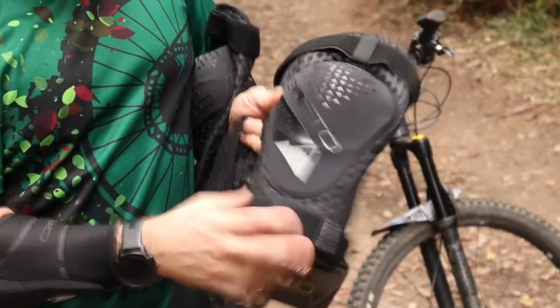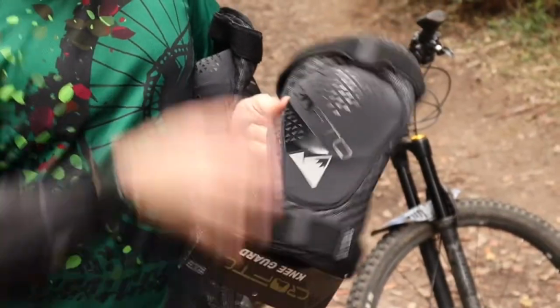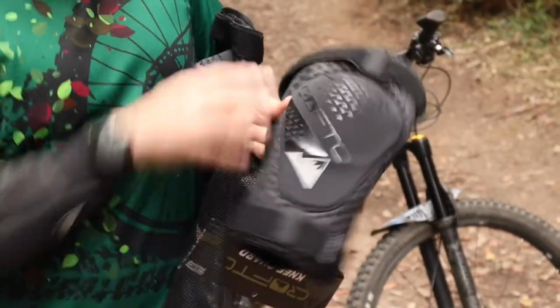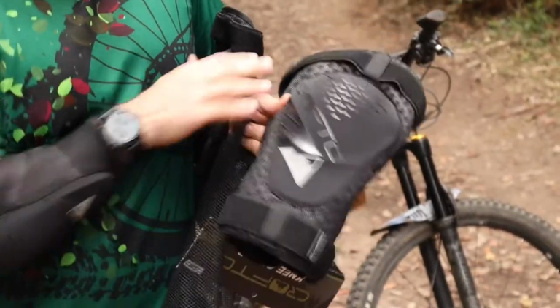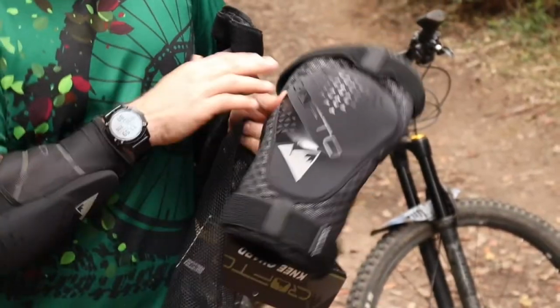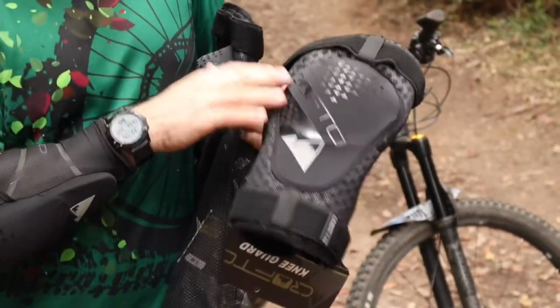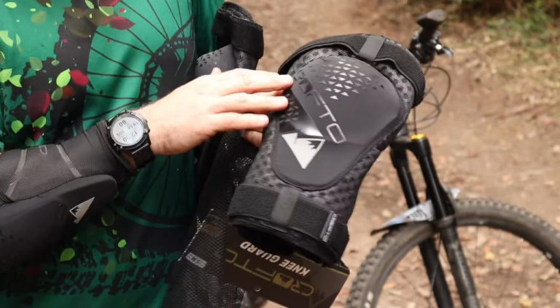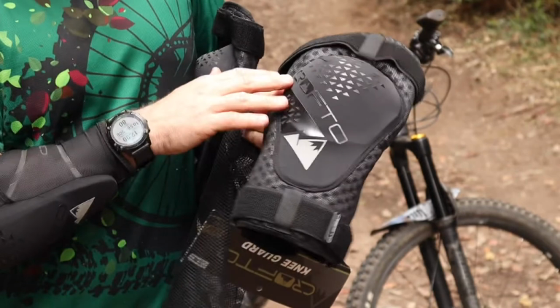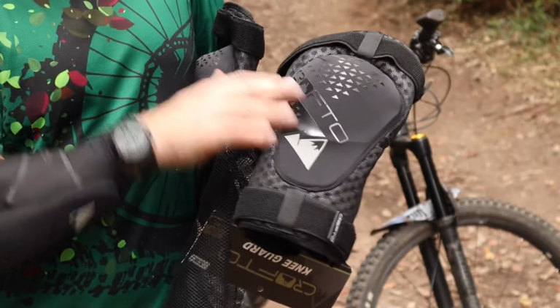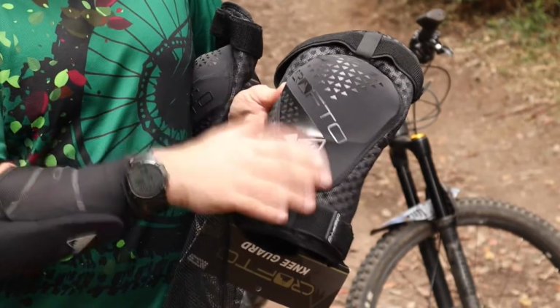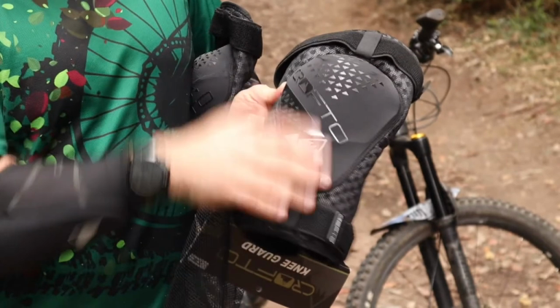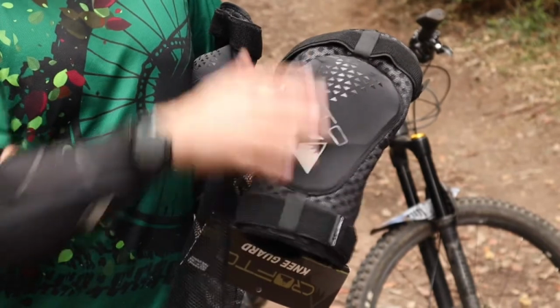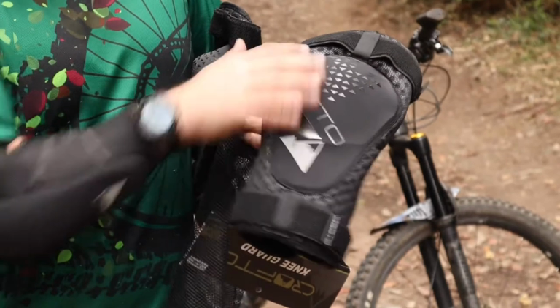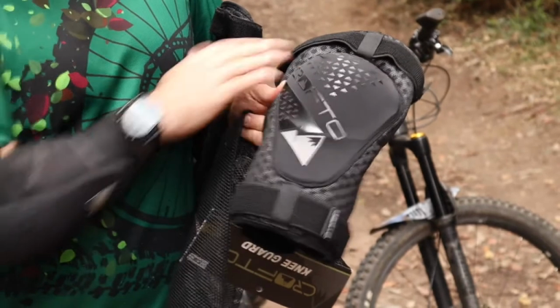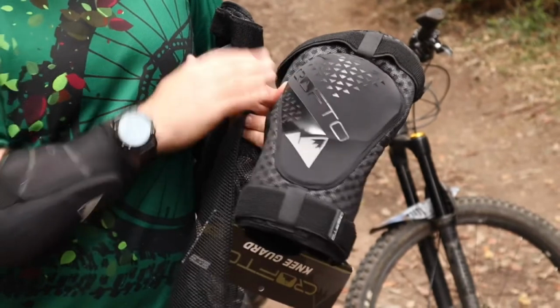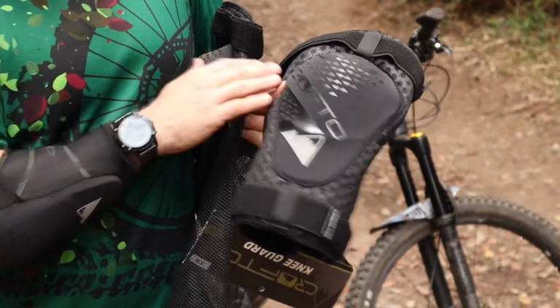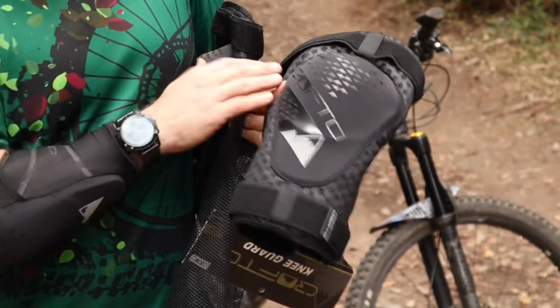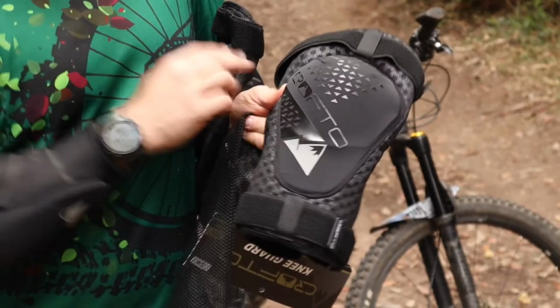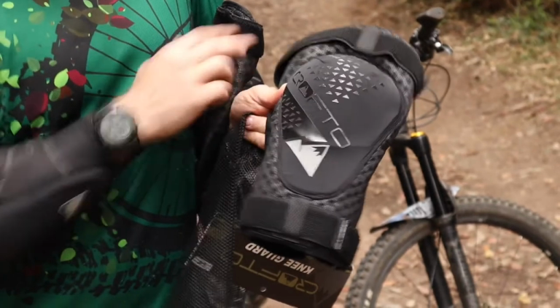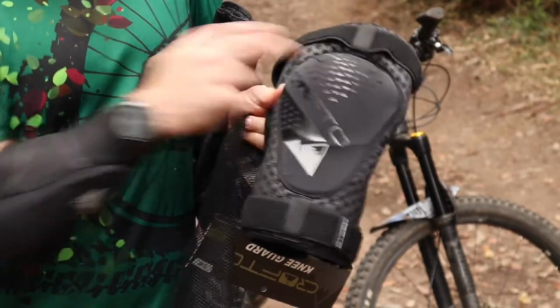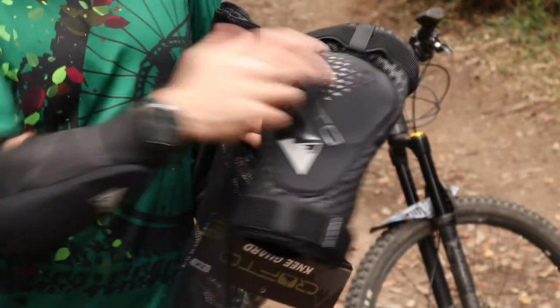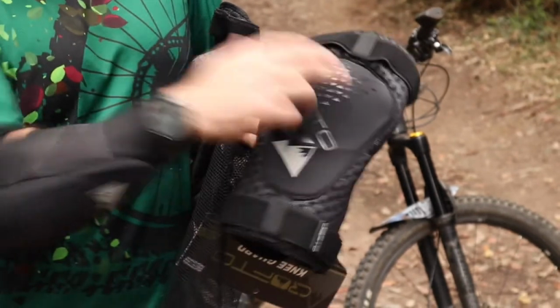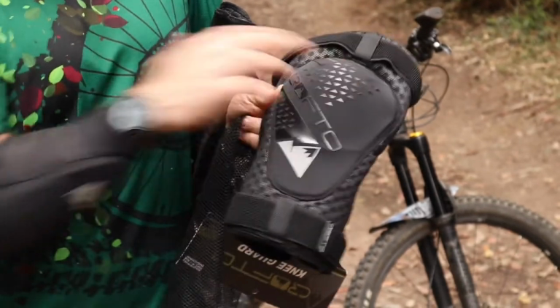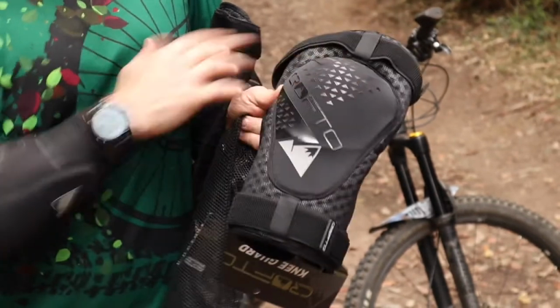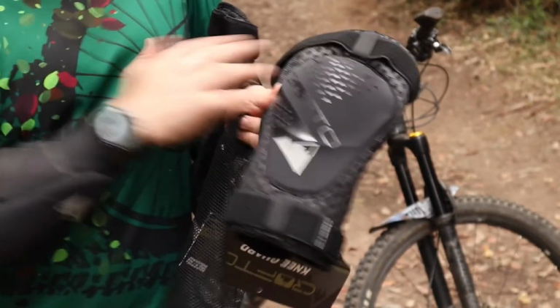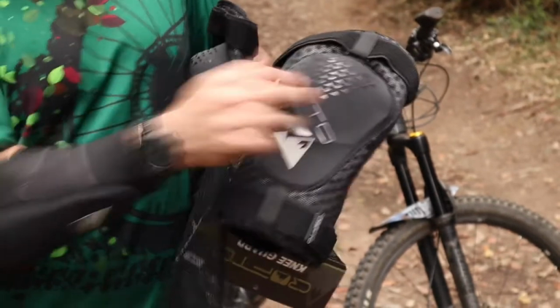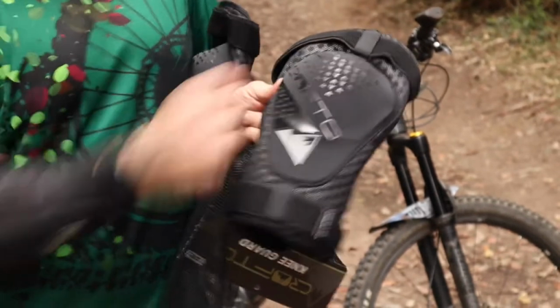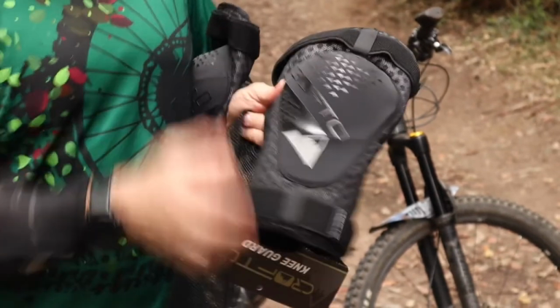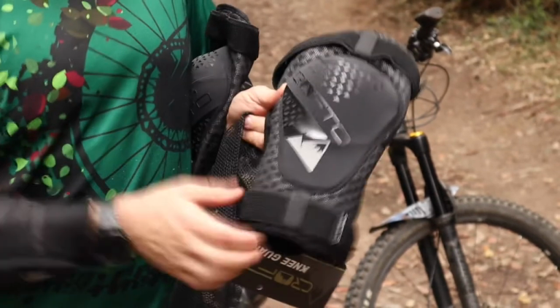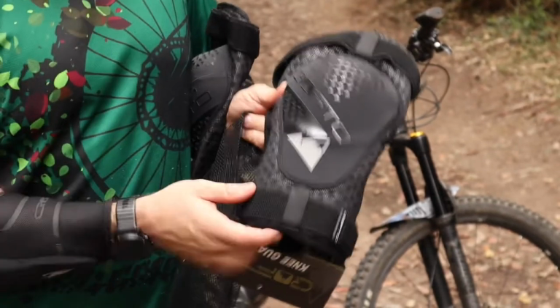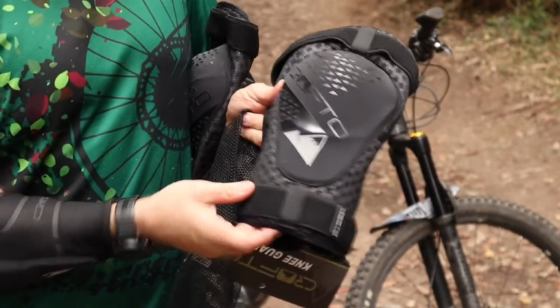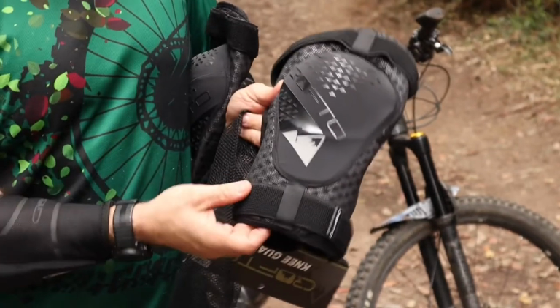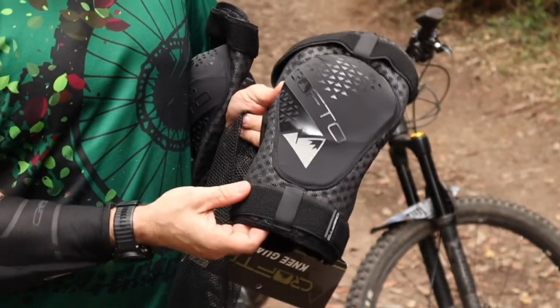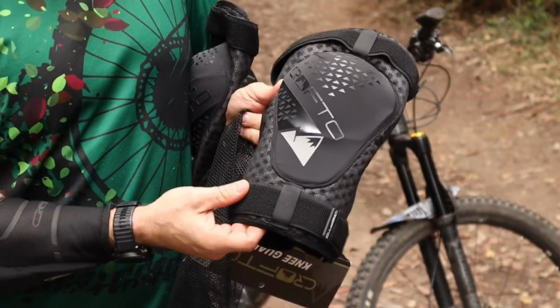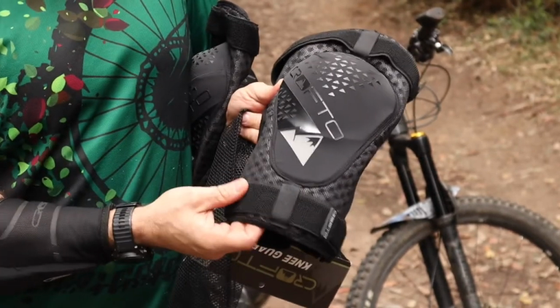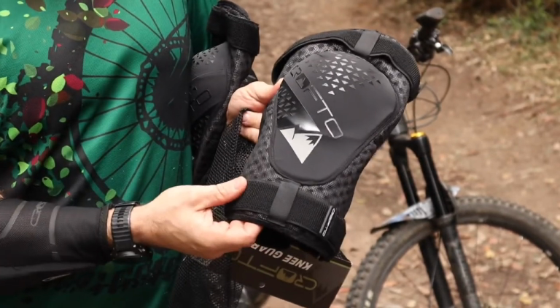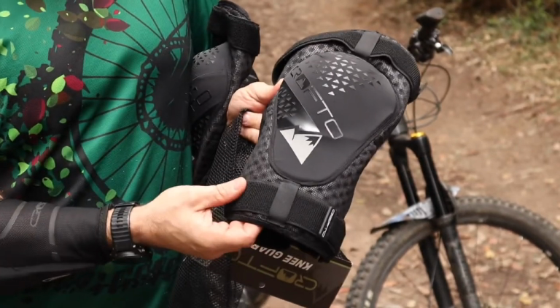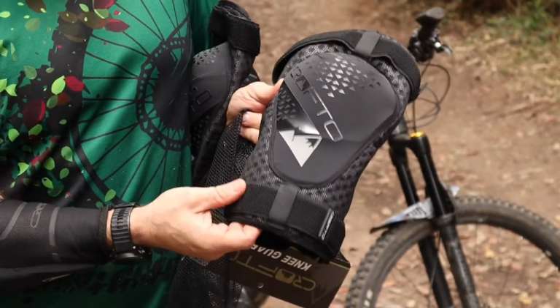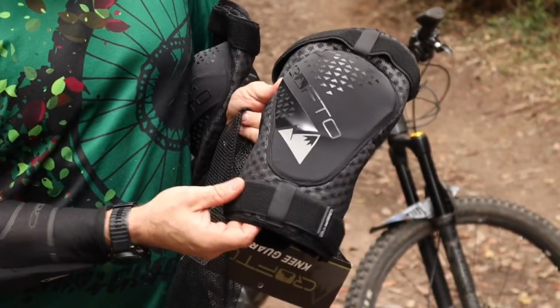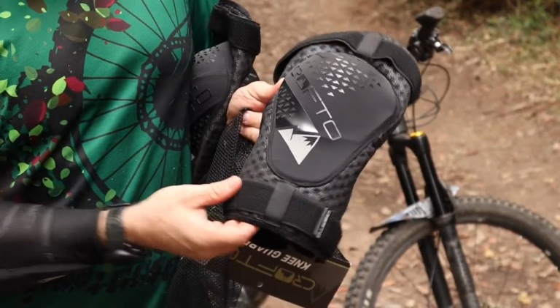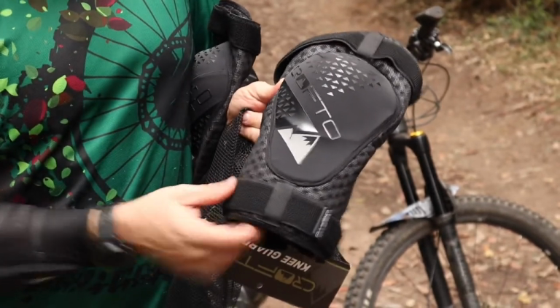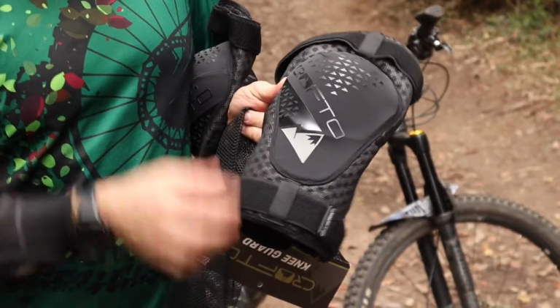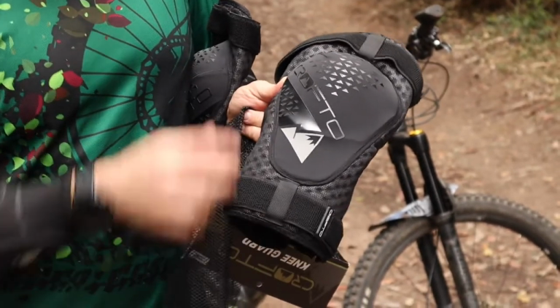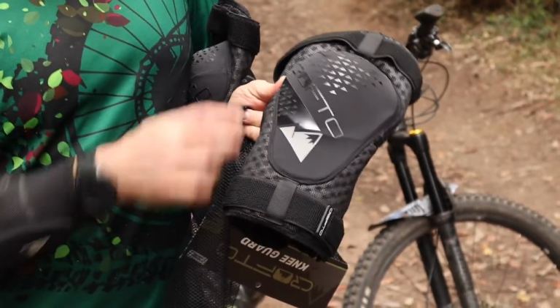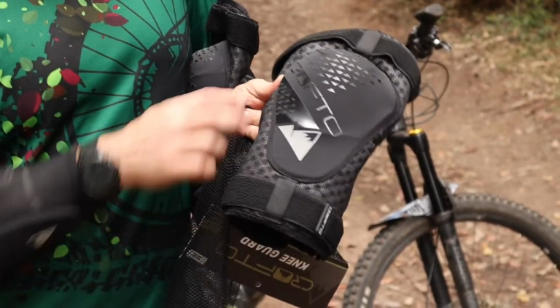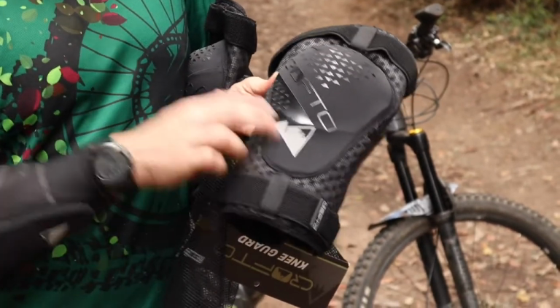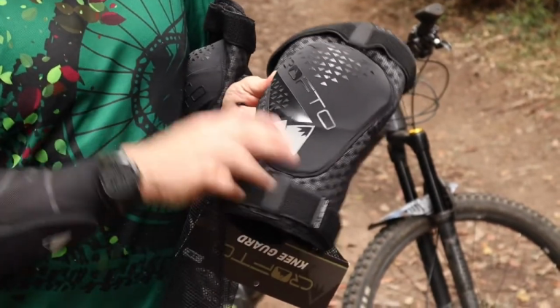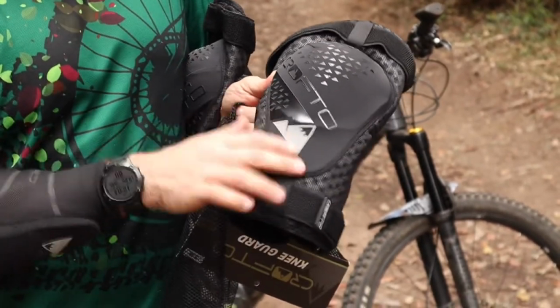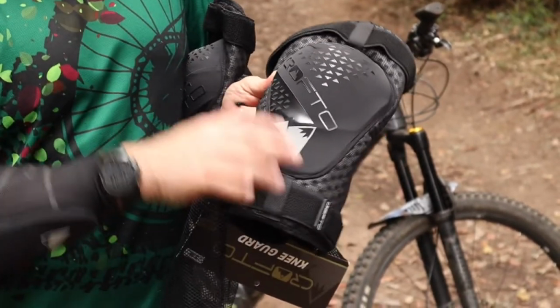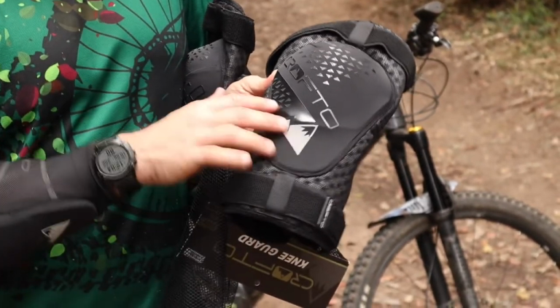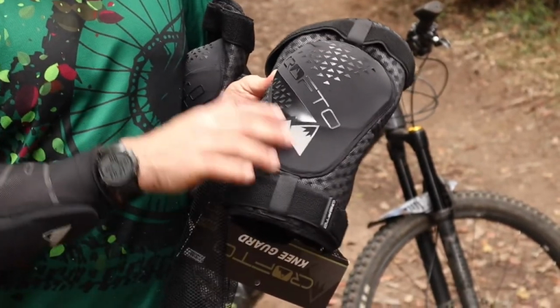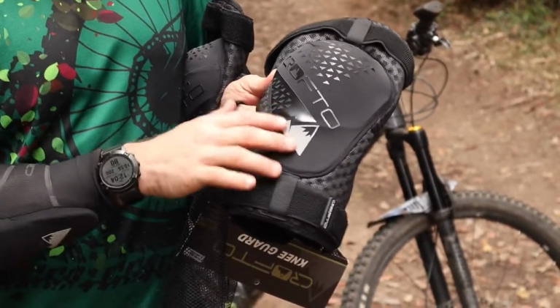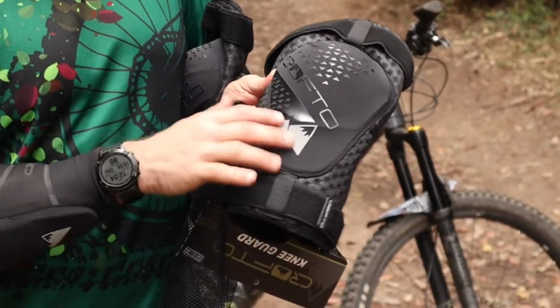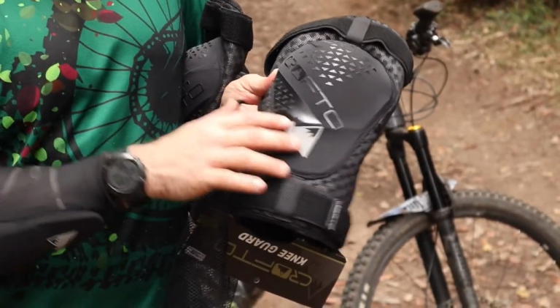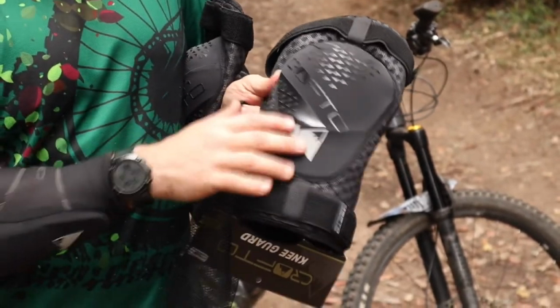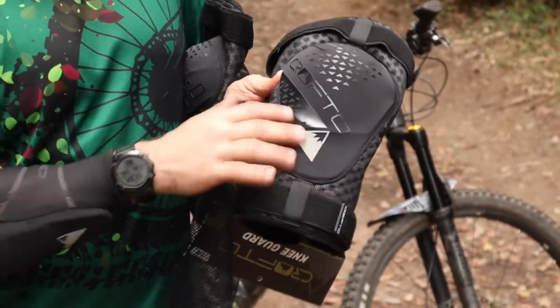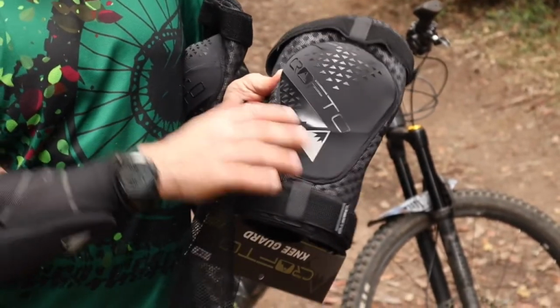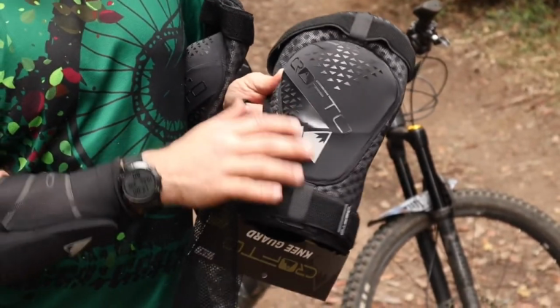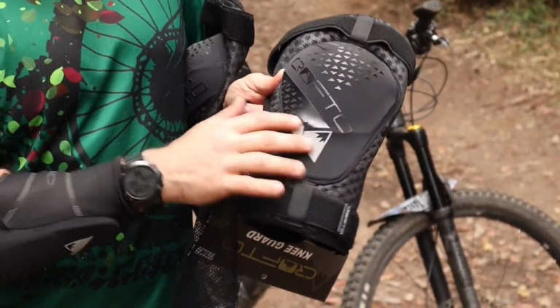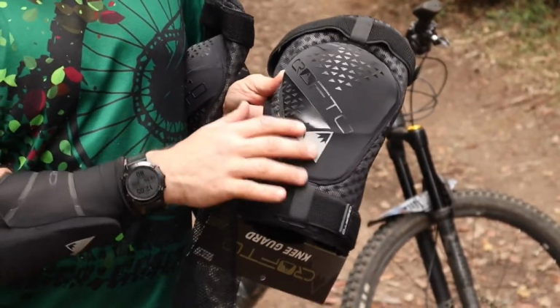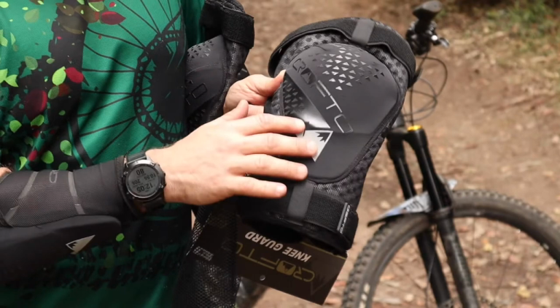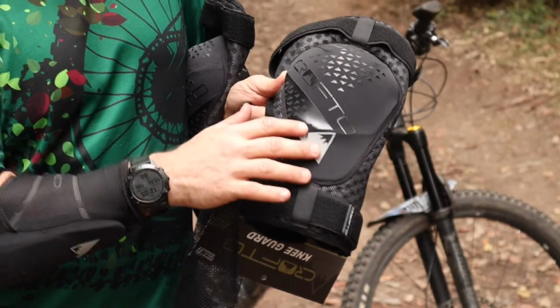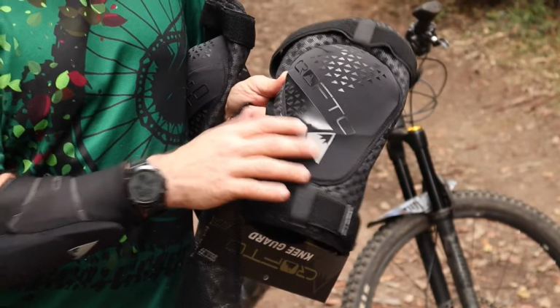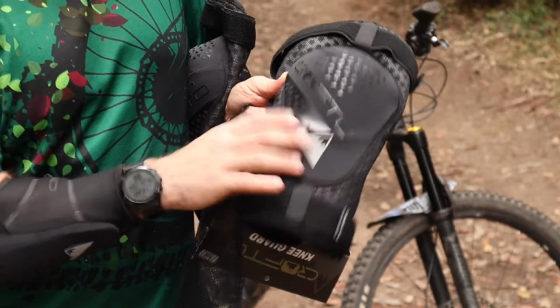Here you can see the Crofto logo. These are left and right specific, and the logo area is also reflective at night.